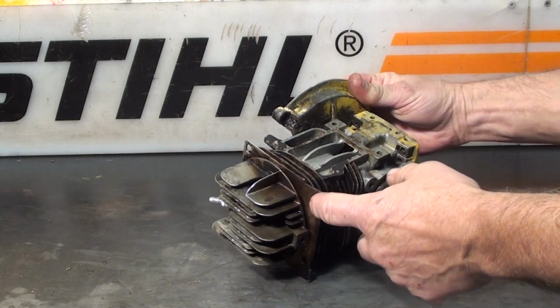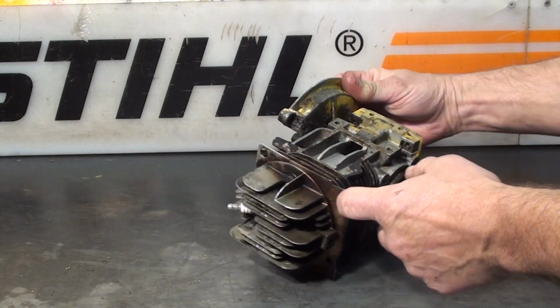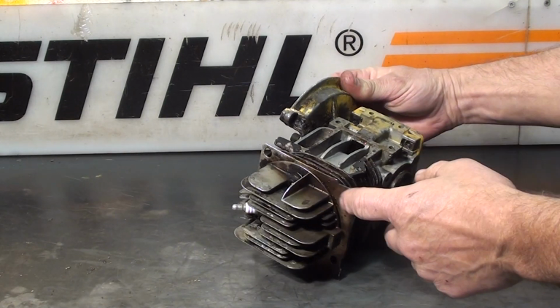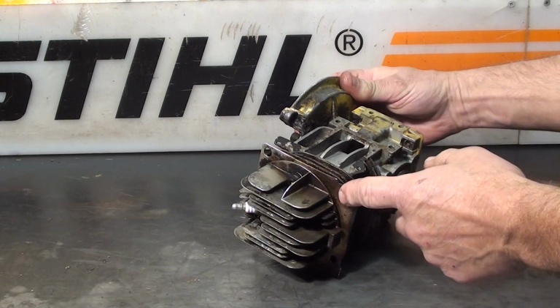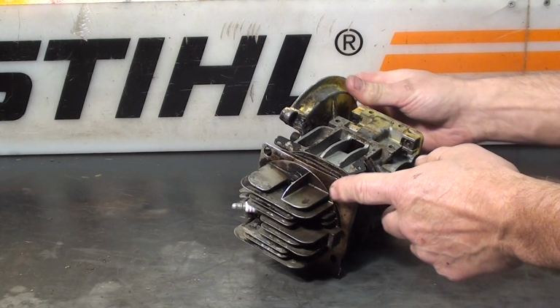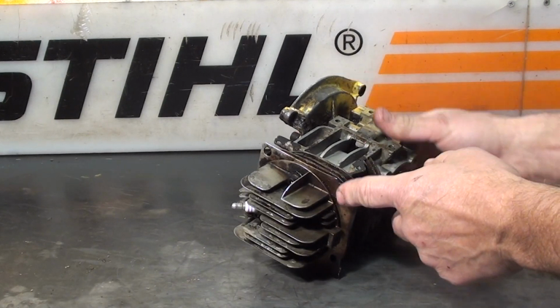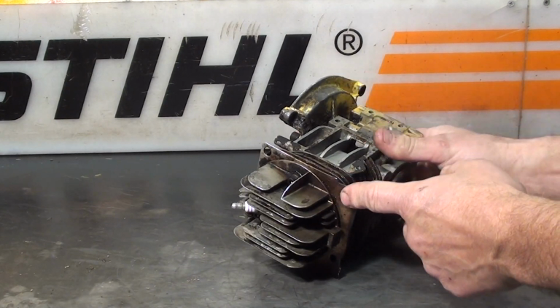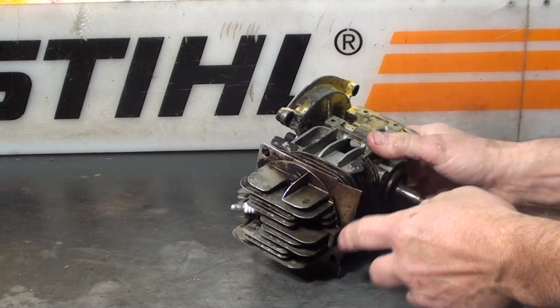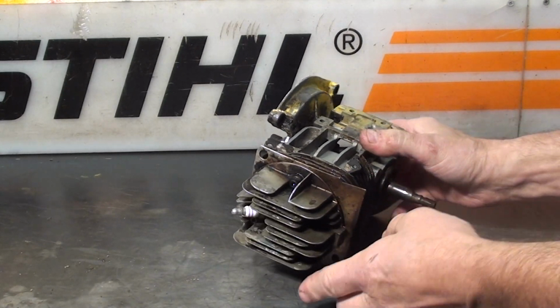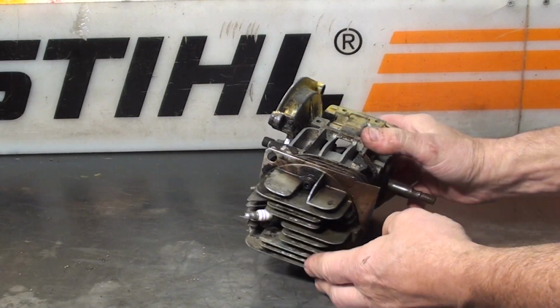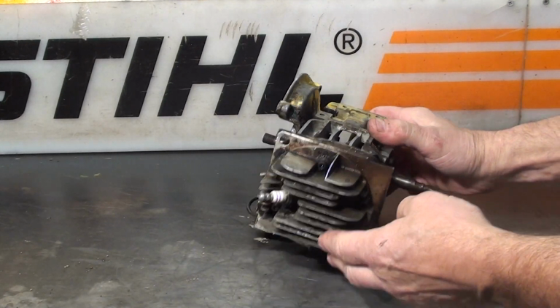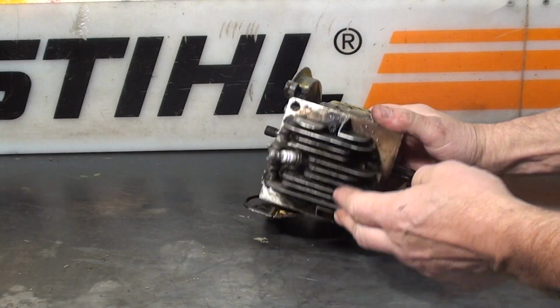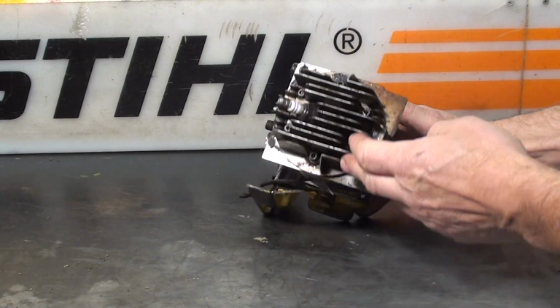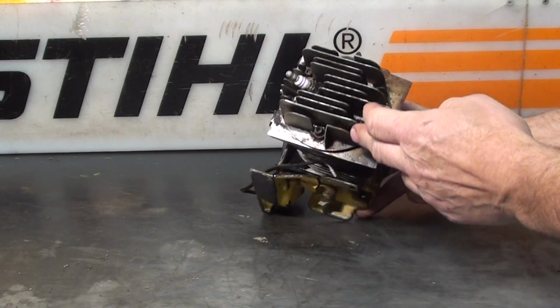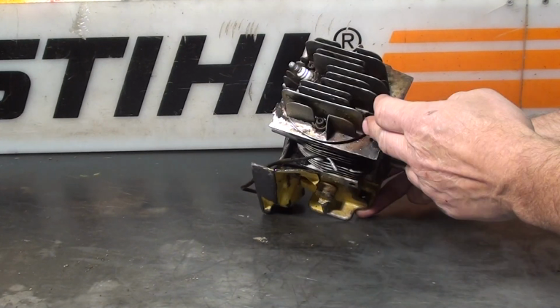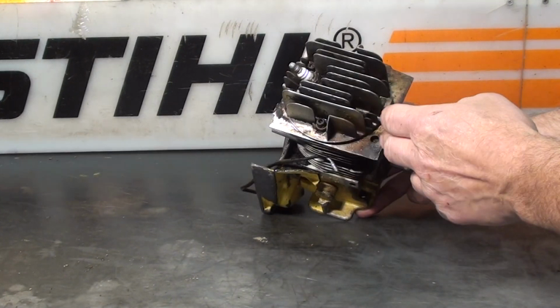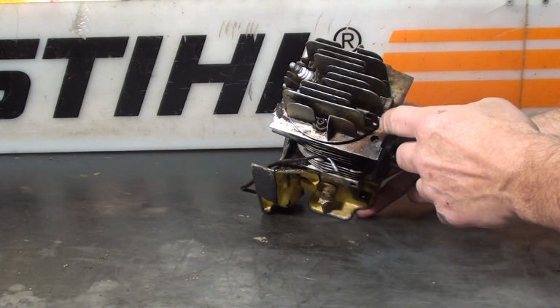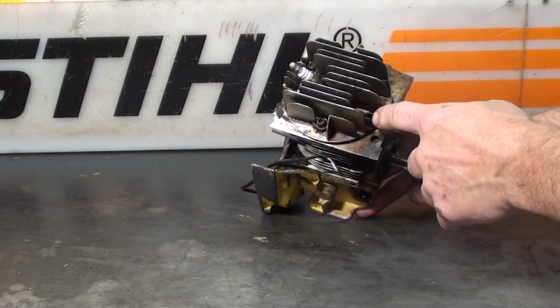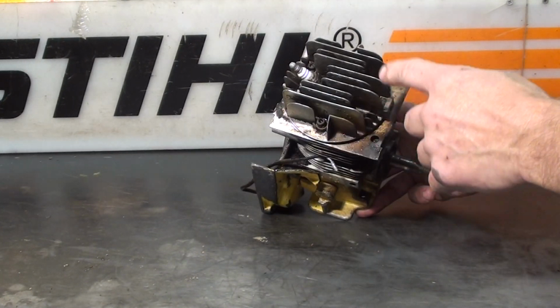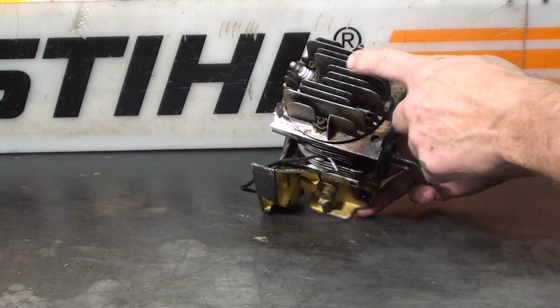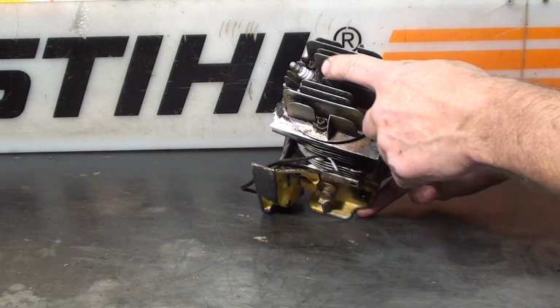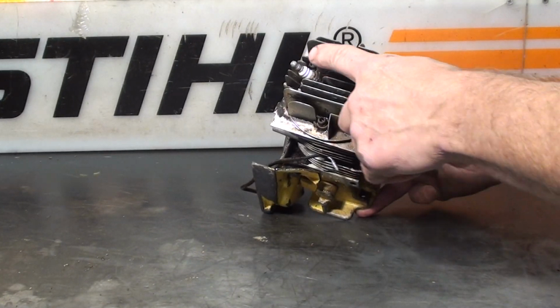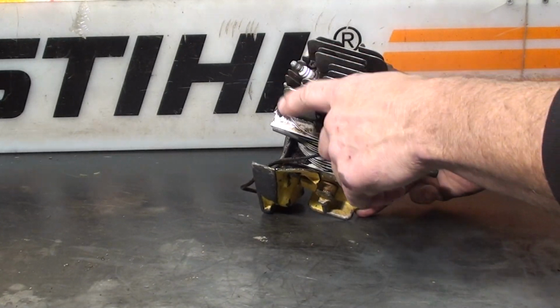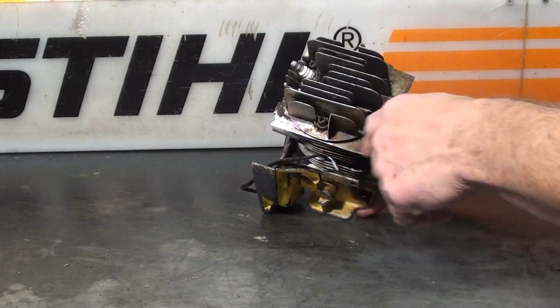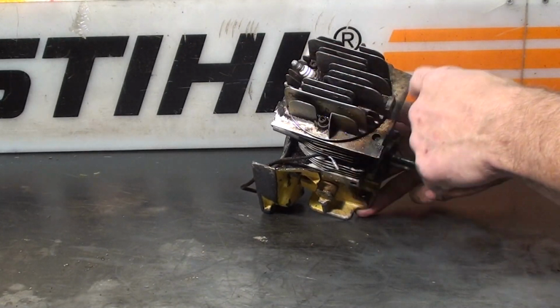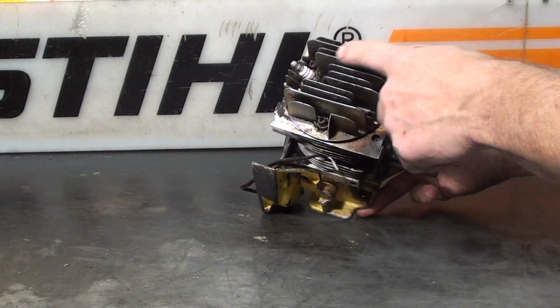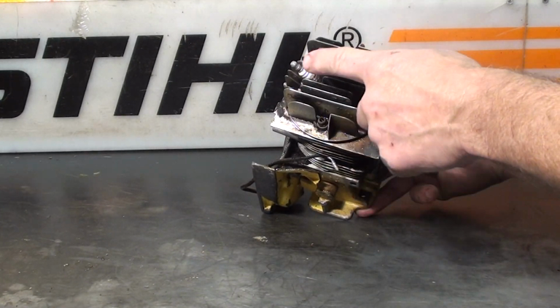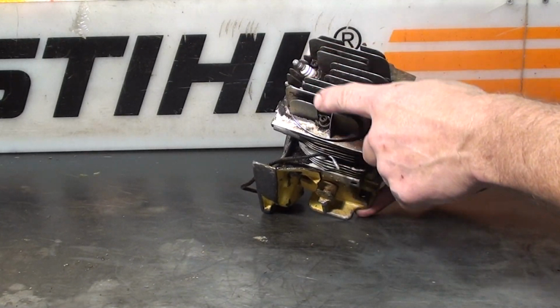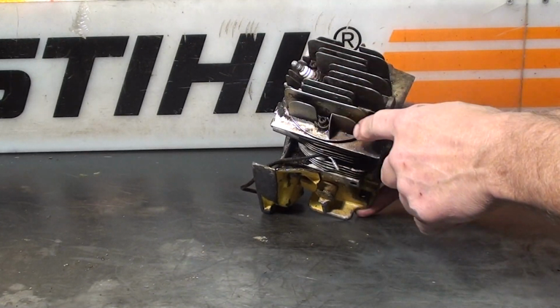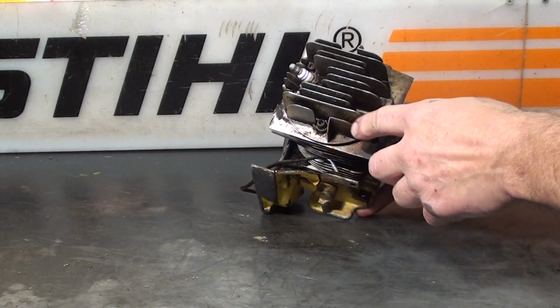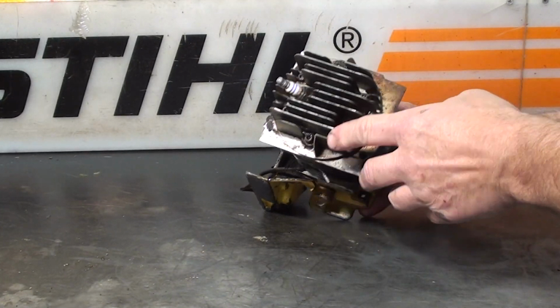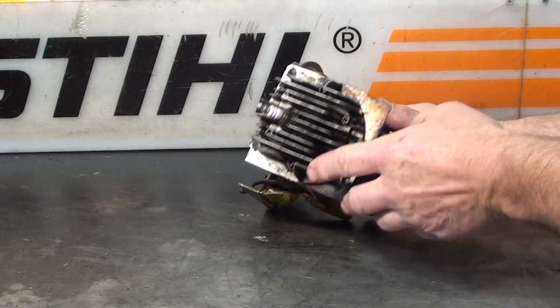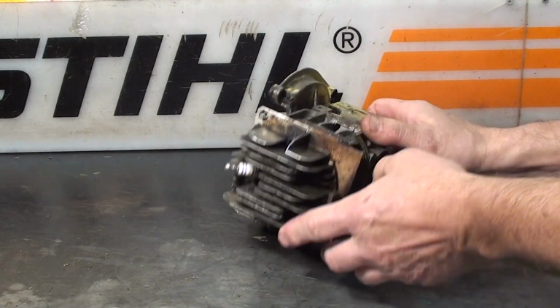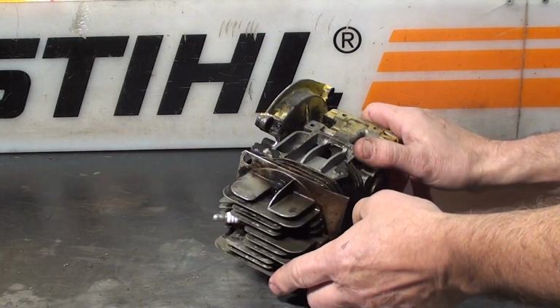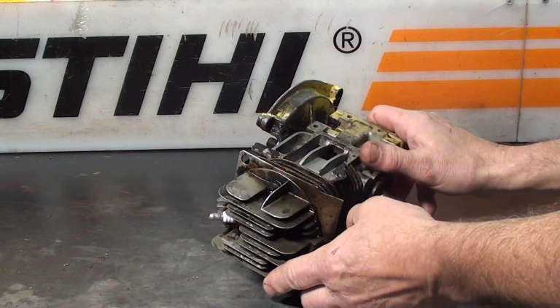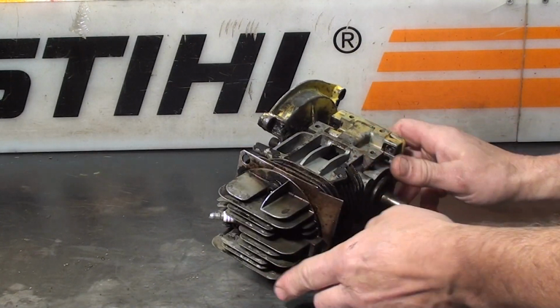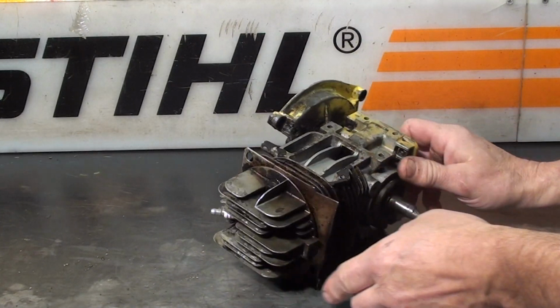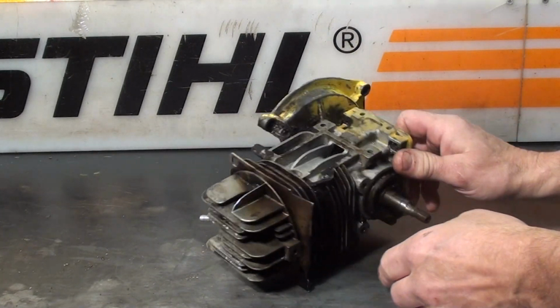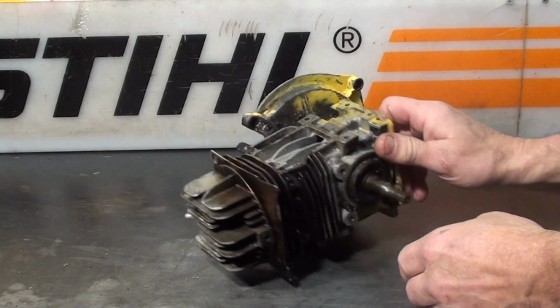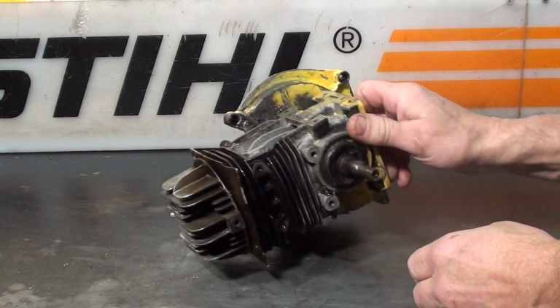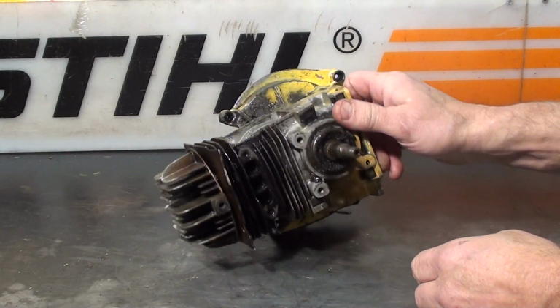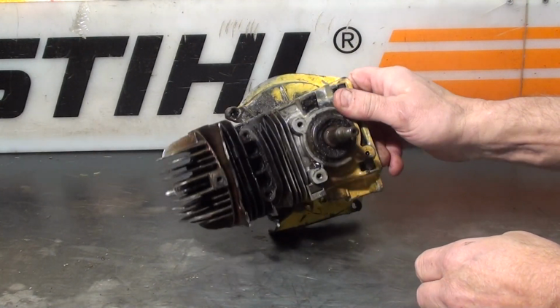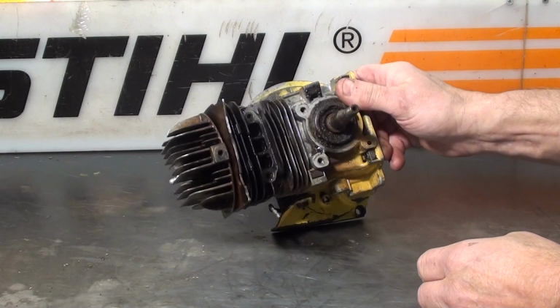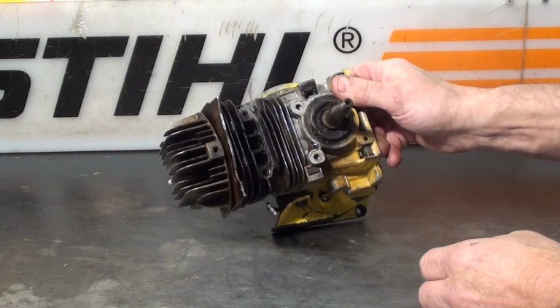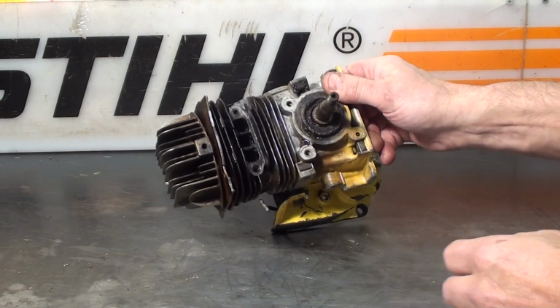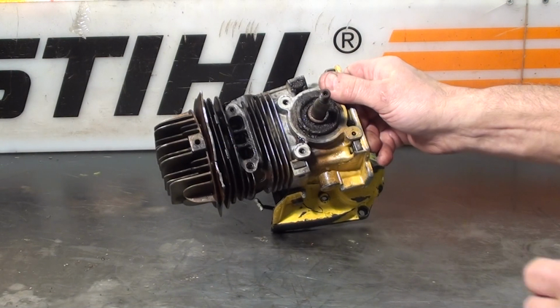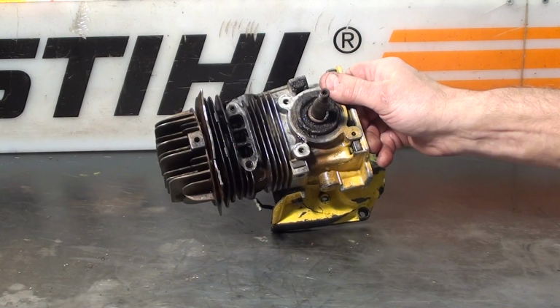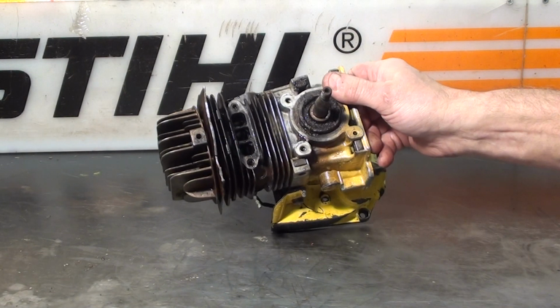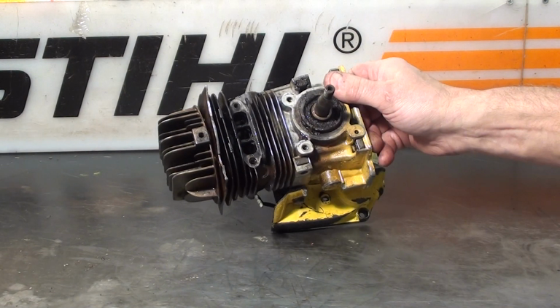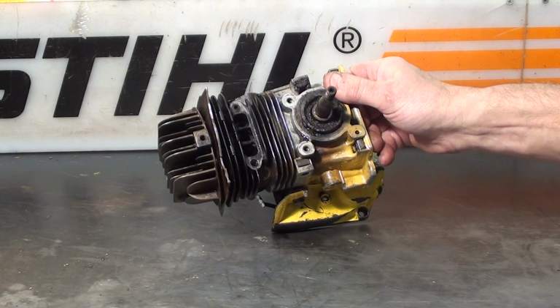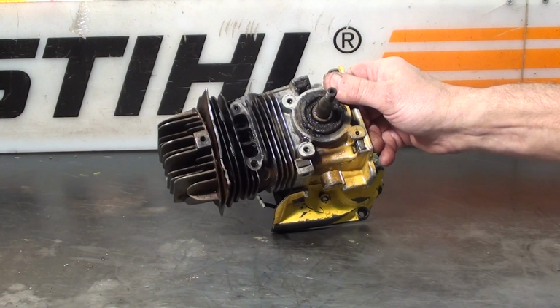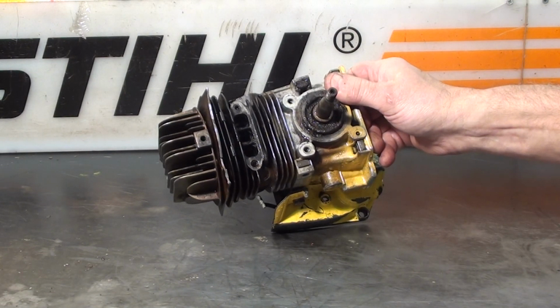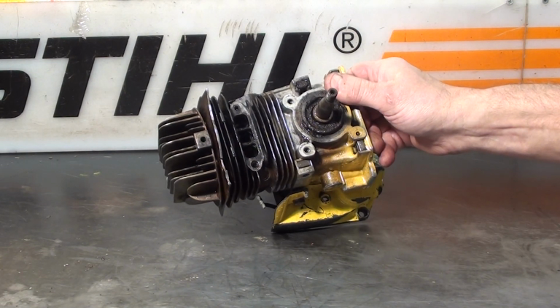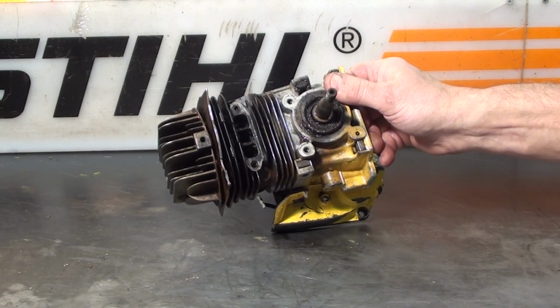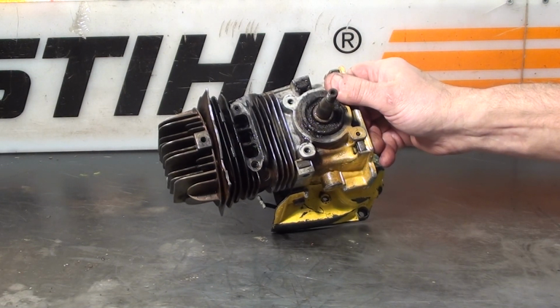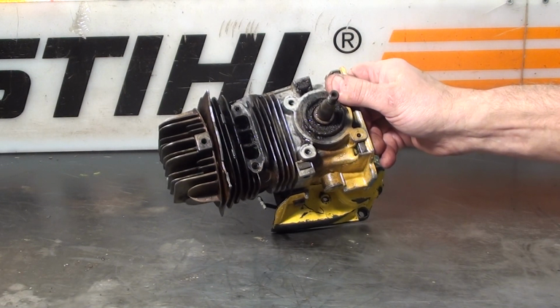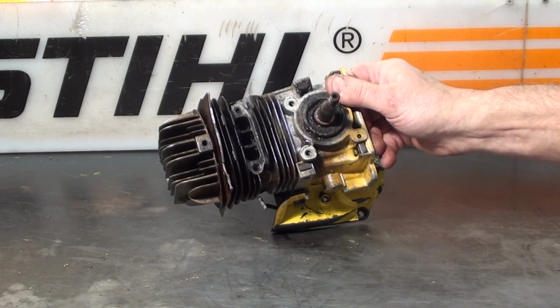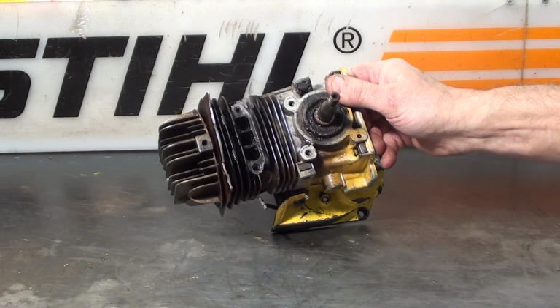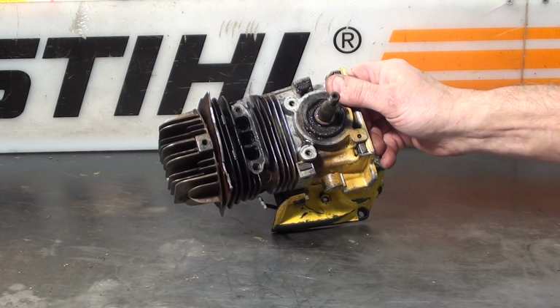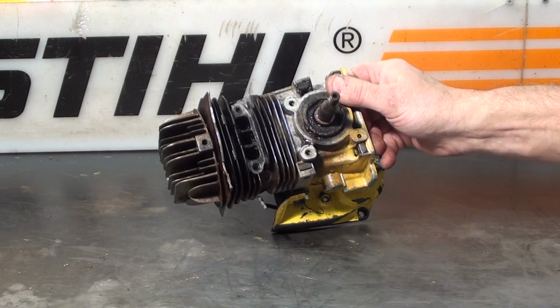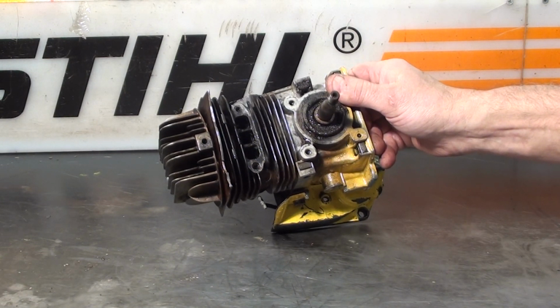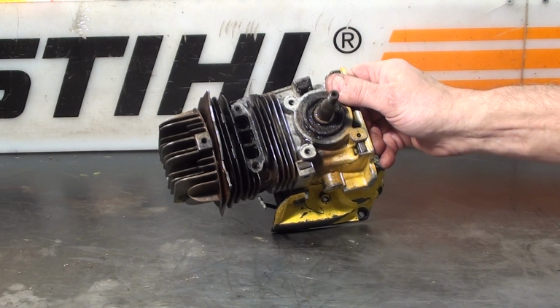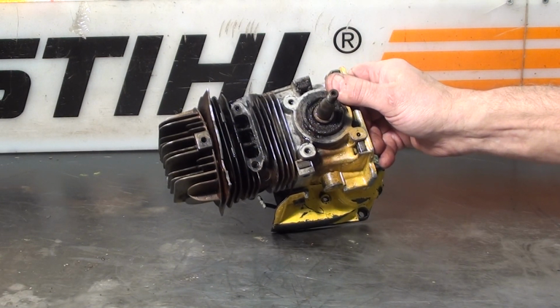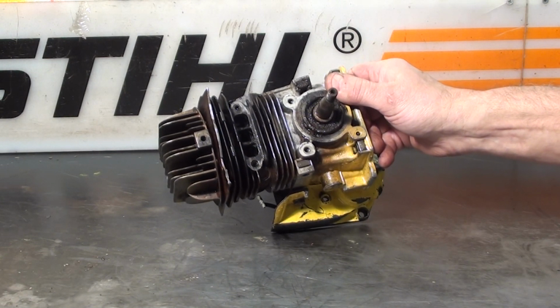The head gasket, removable head. Looking through the exhaust, the motor appears to be in very good shape.